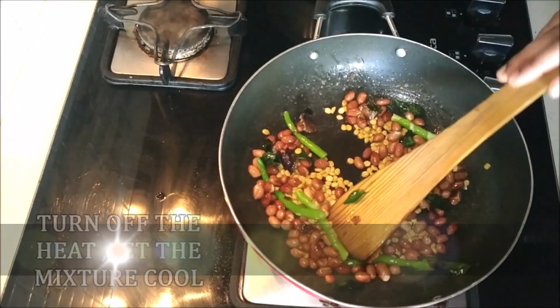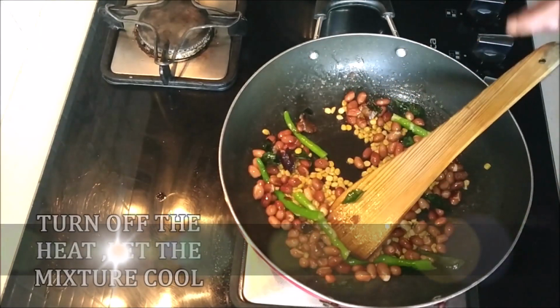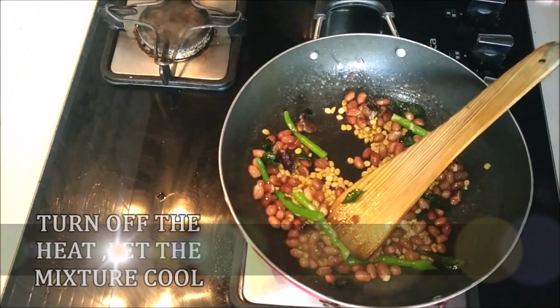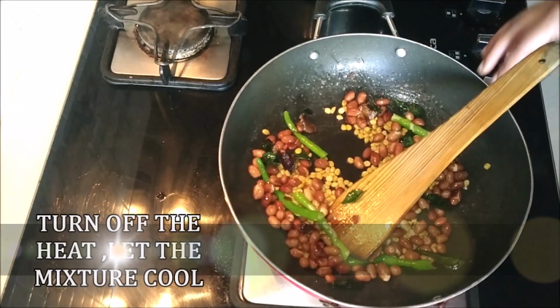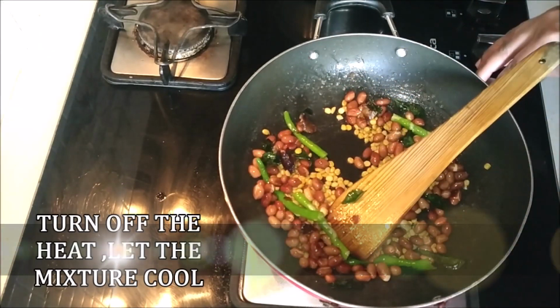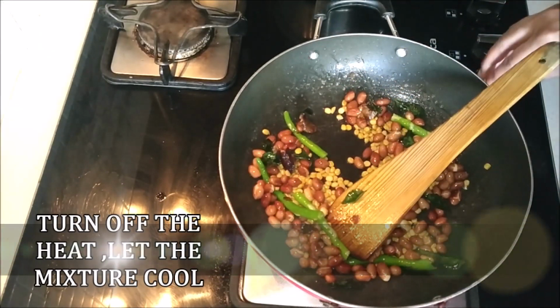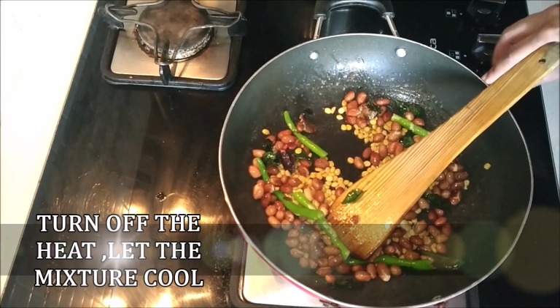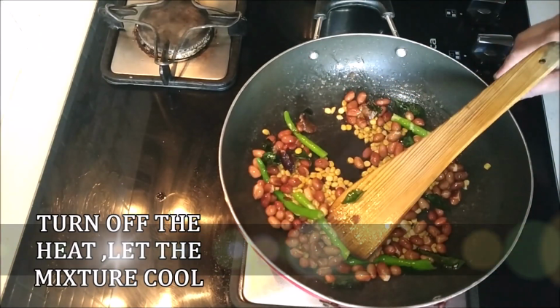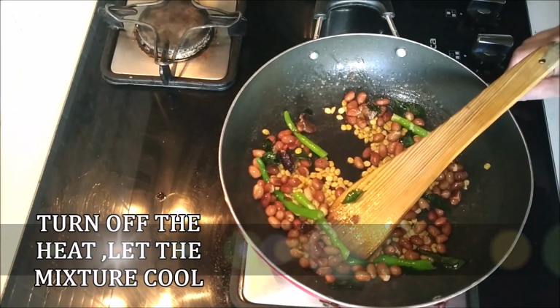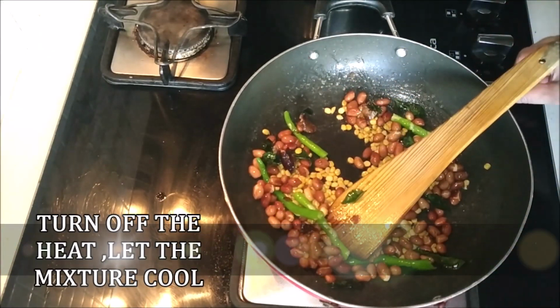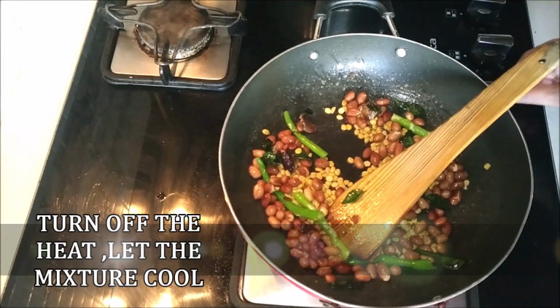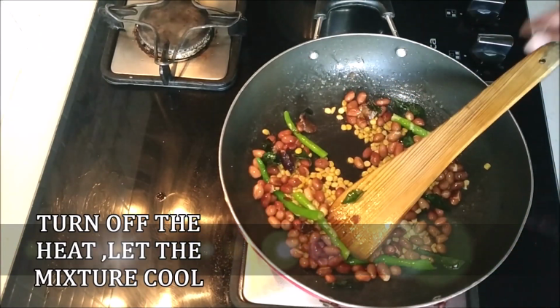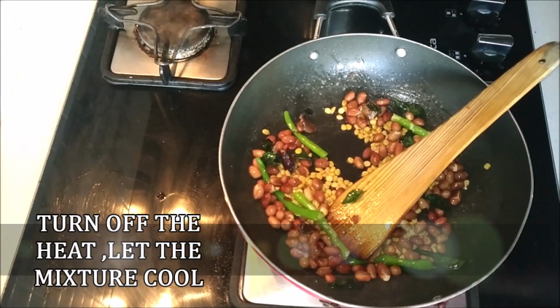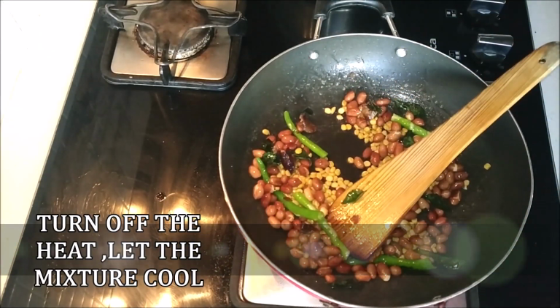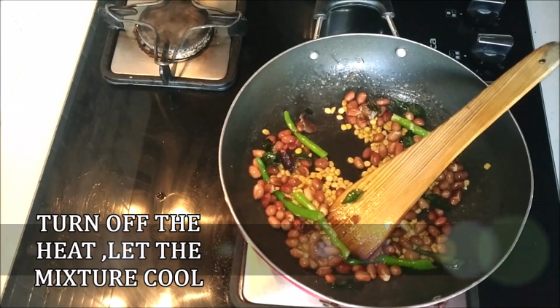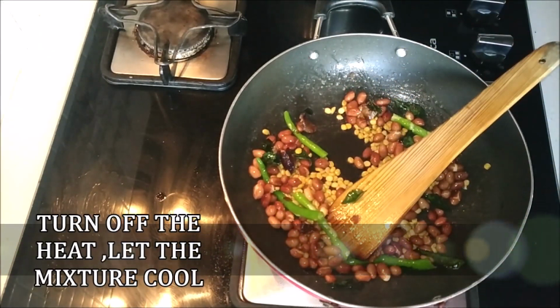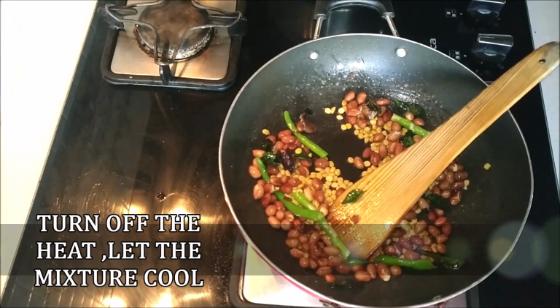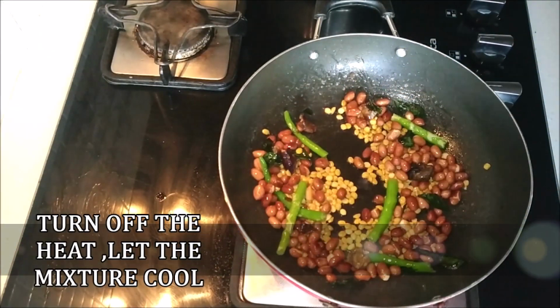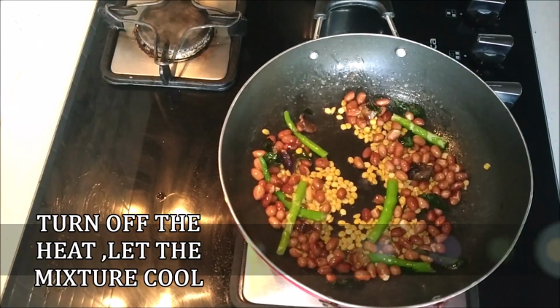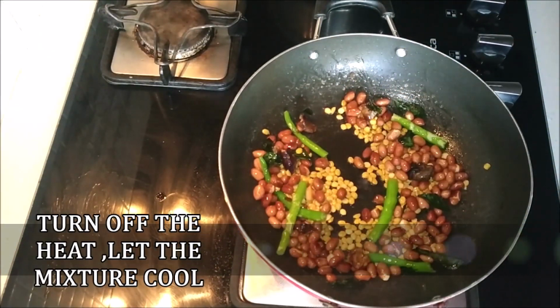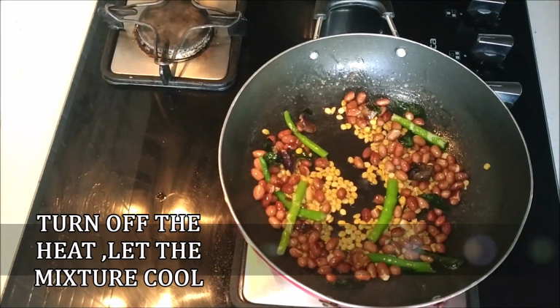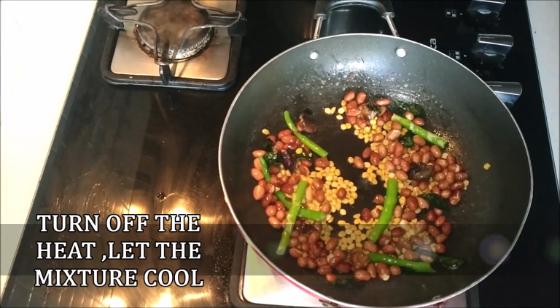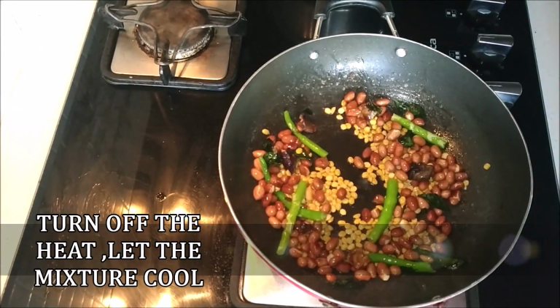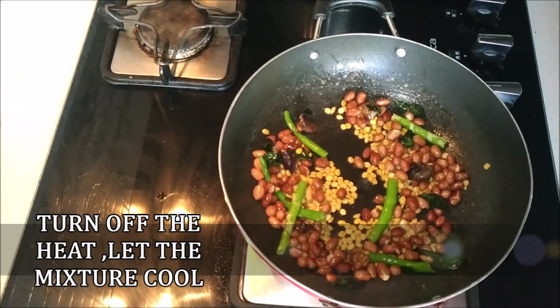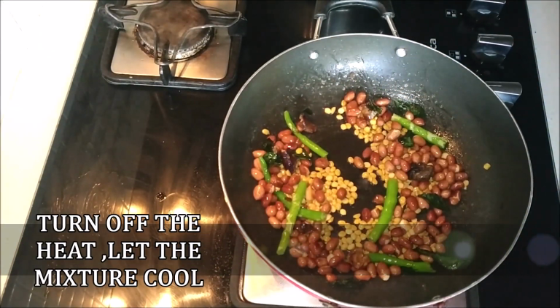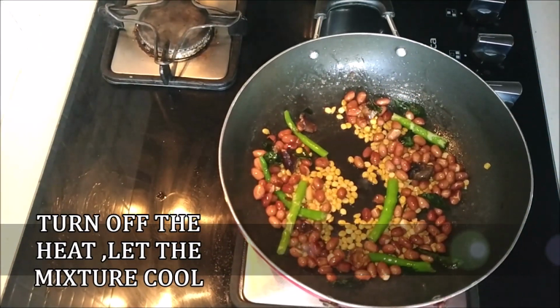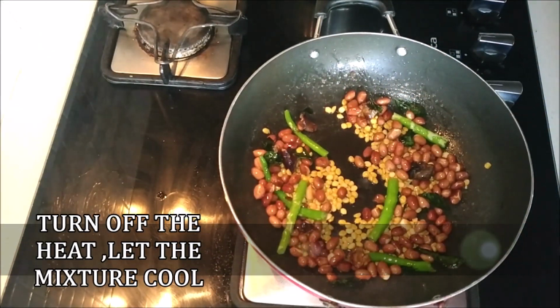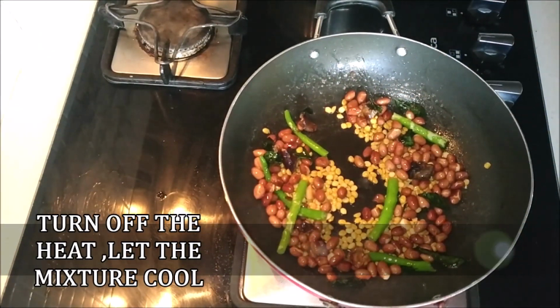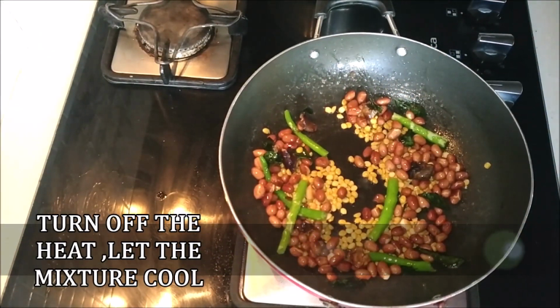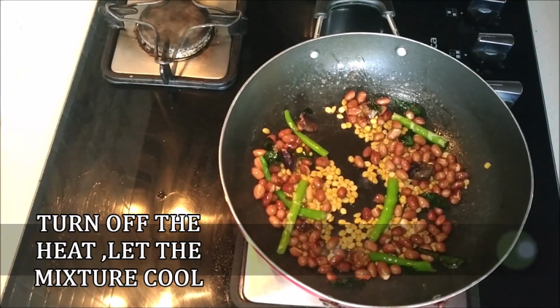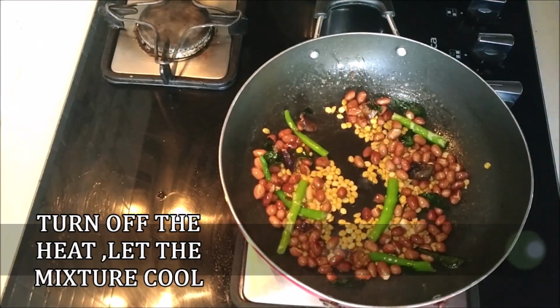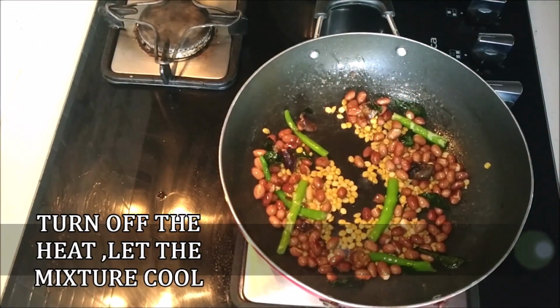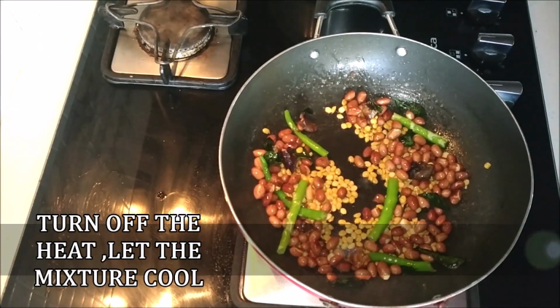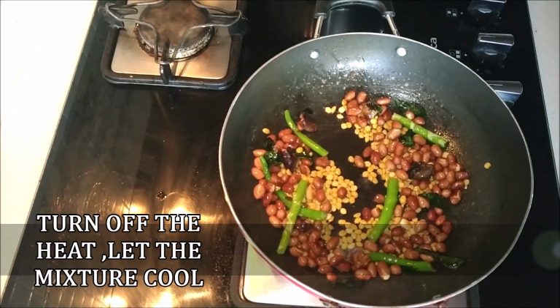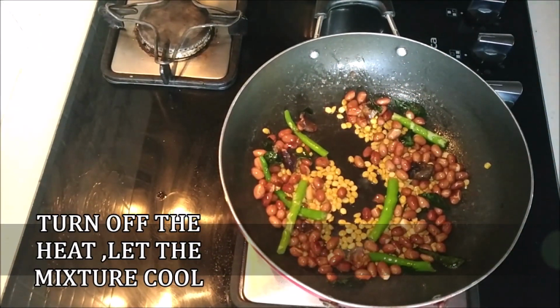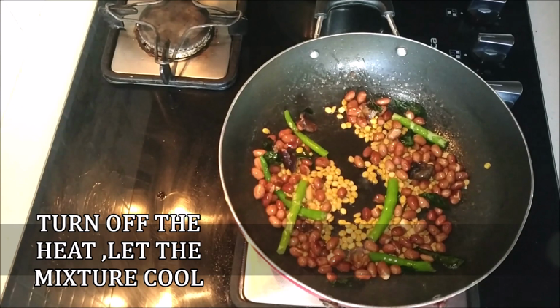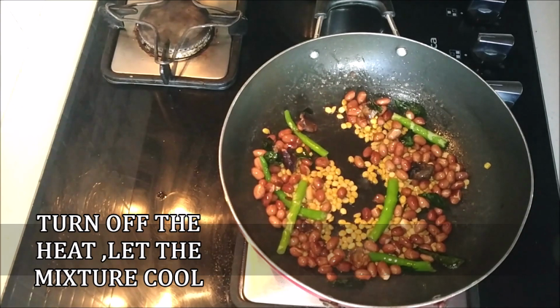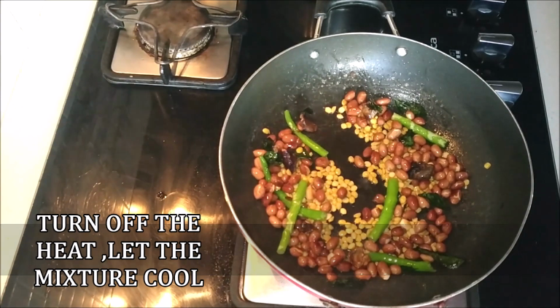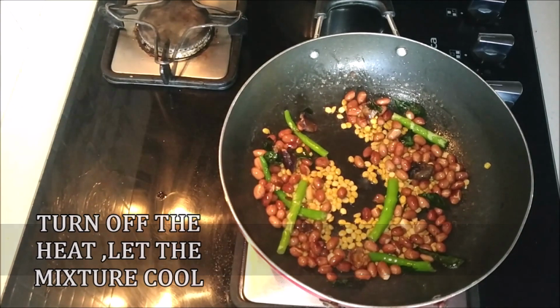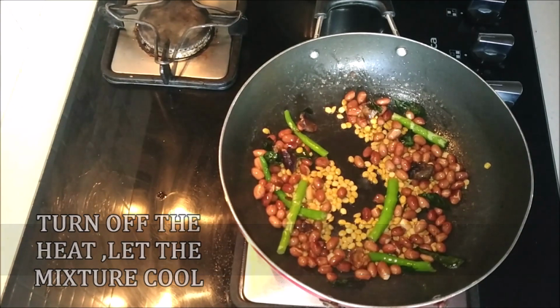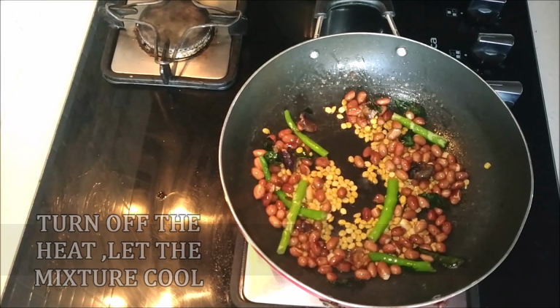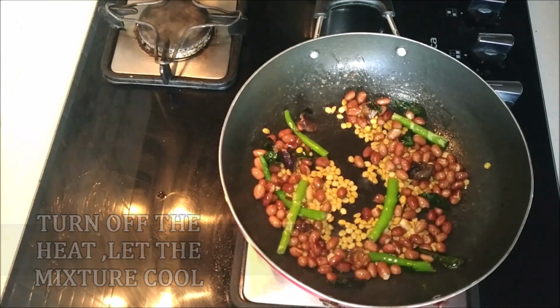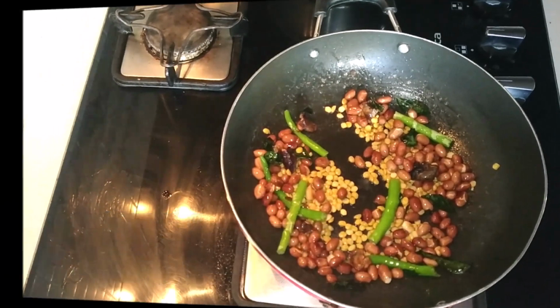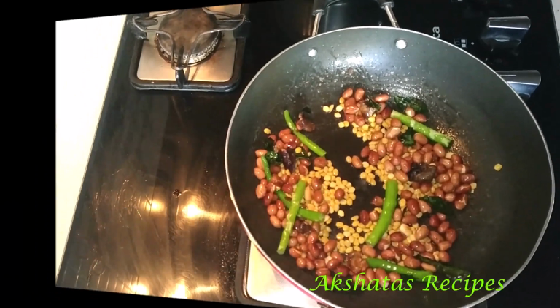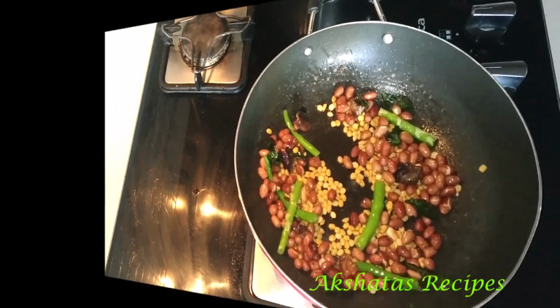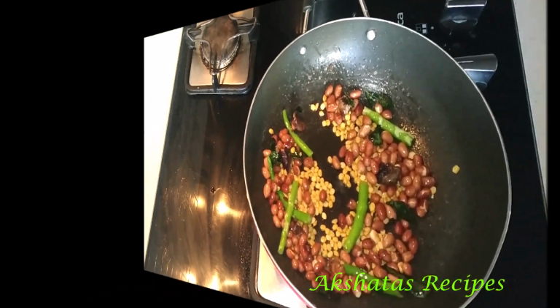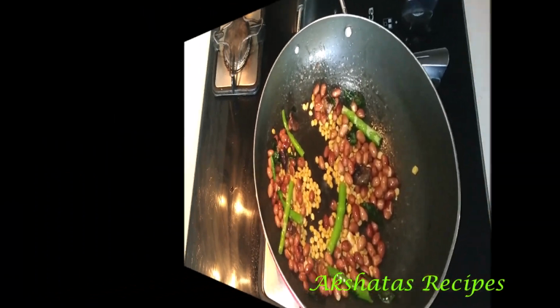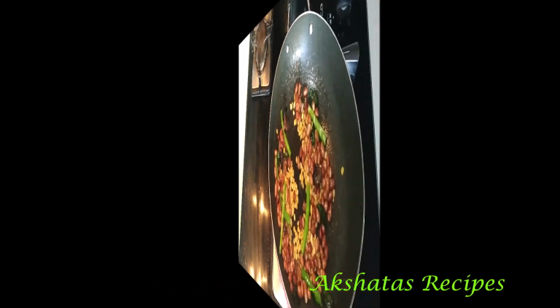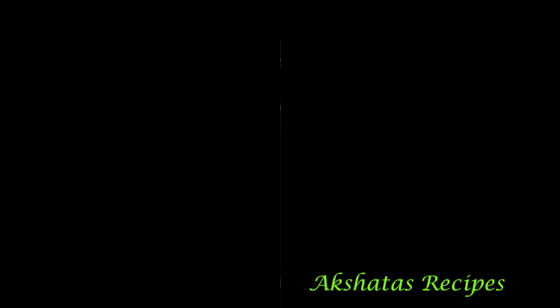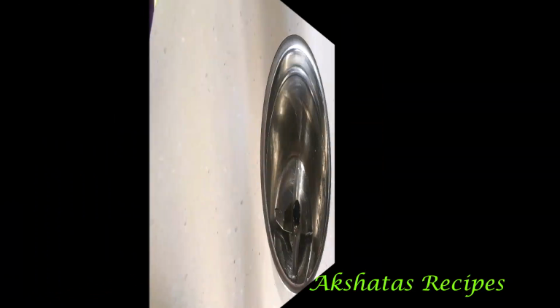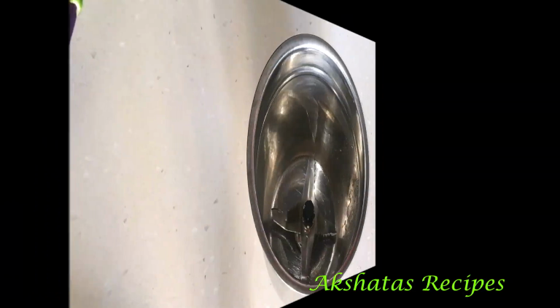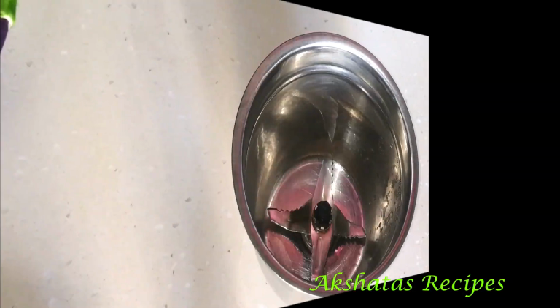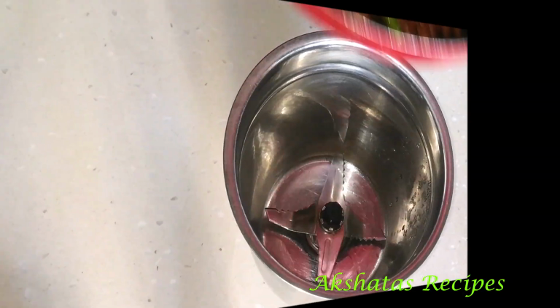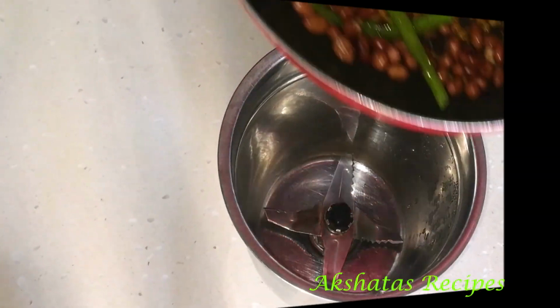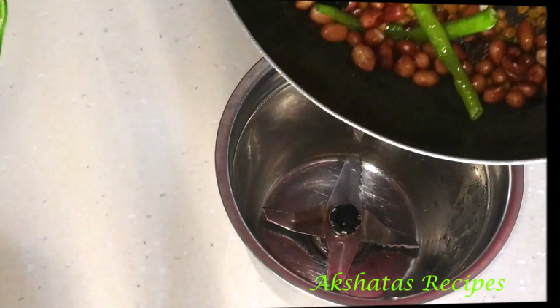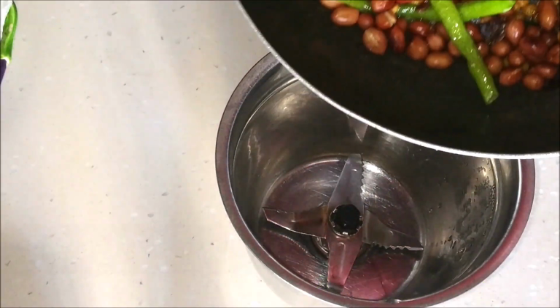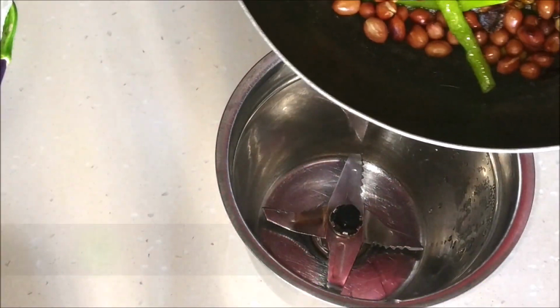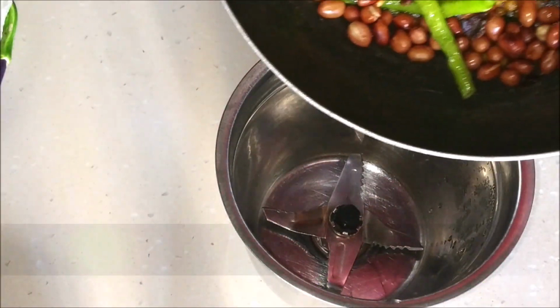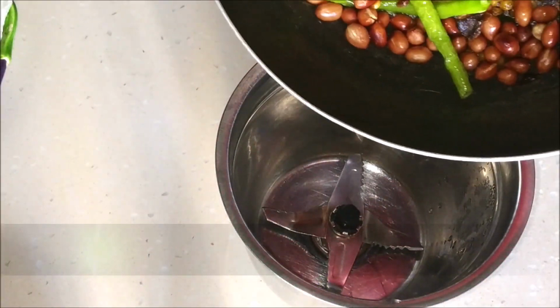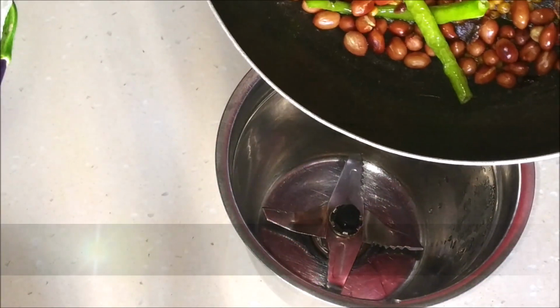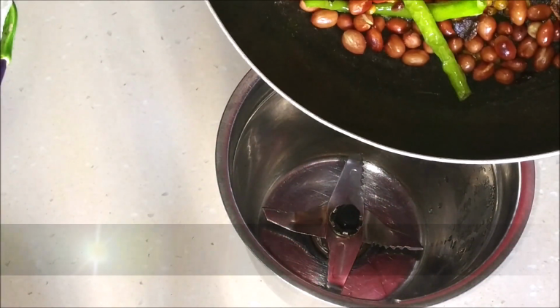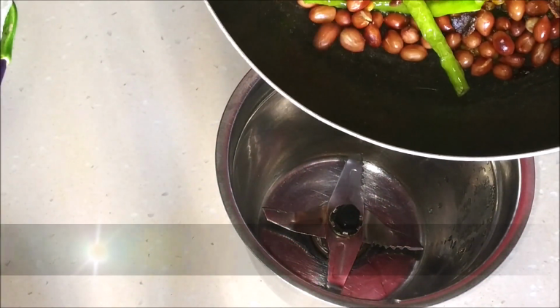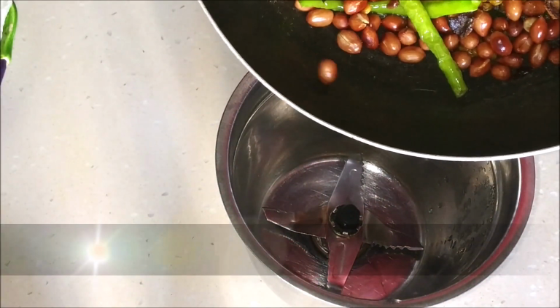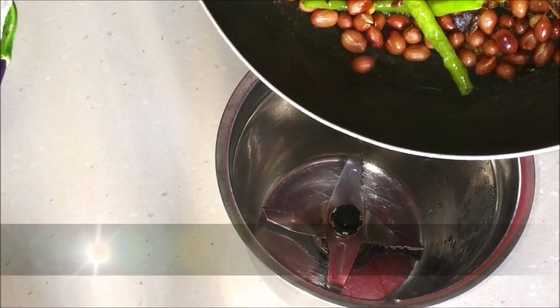After a minute, just turn off the heat and let all the ingredients cool completely for at least another 10 to 15 minutes. Once all the ingredients have cooled completely, transfer them to a mixer jar.